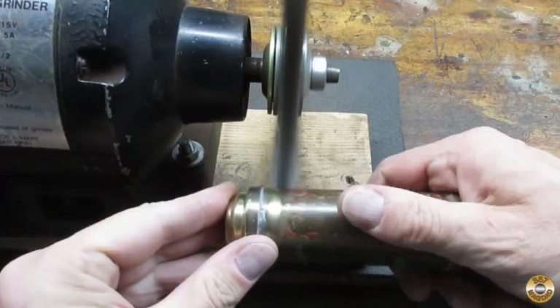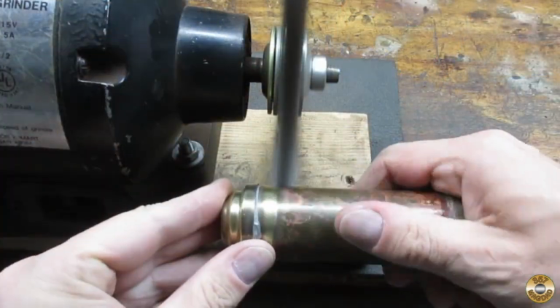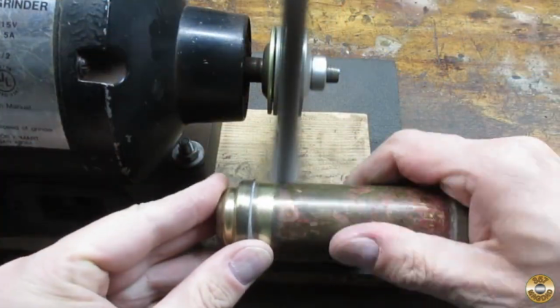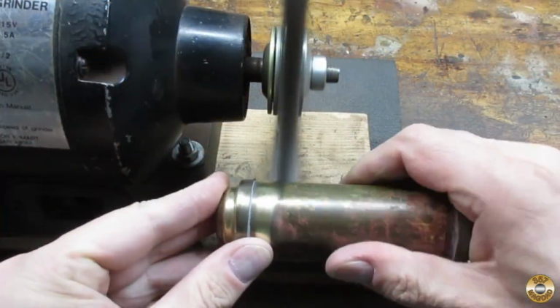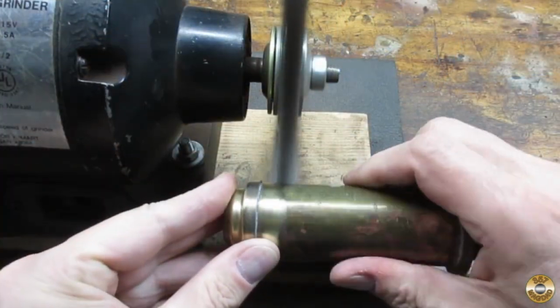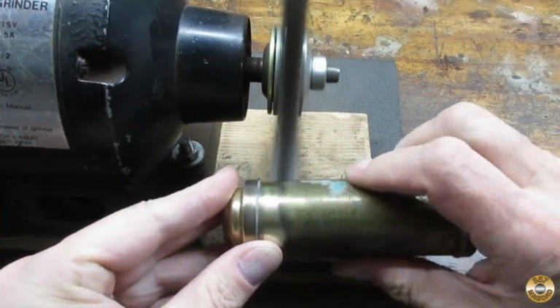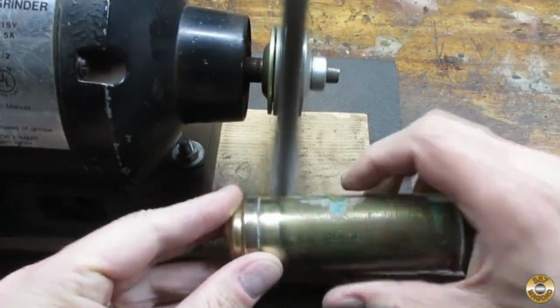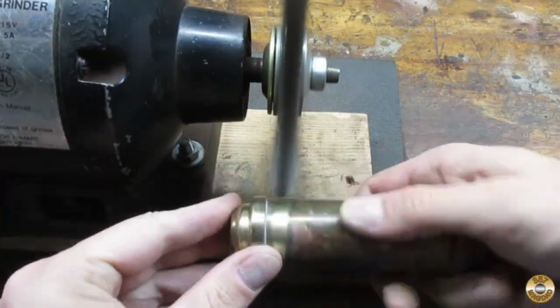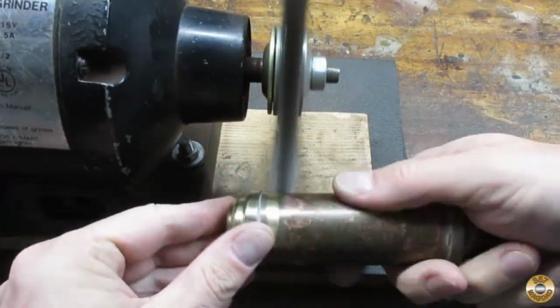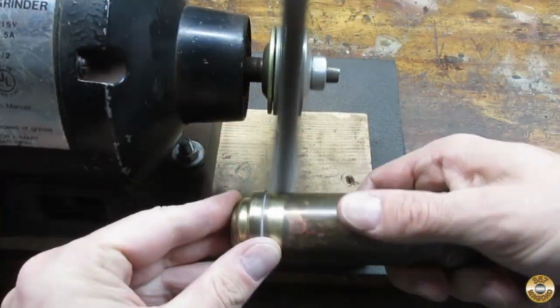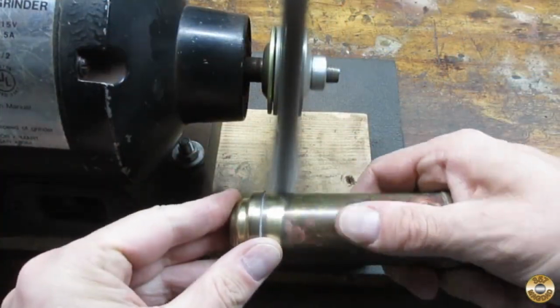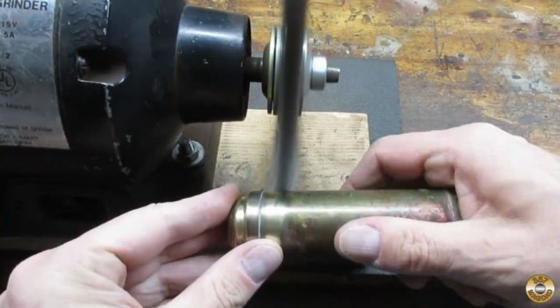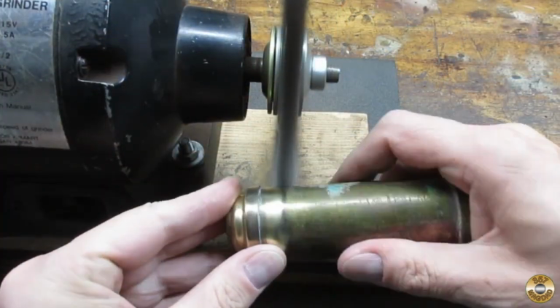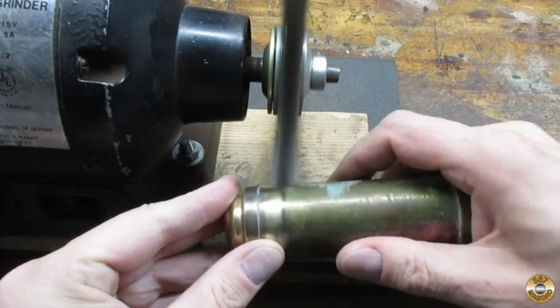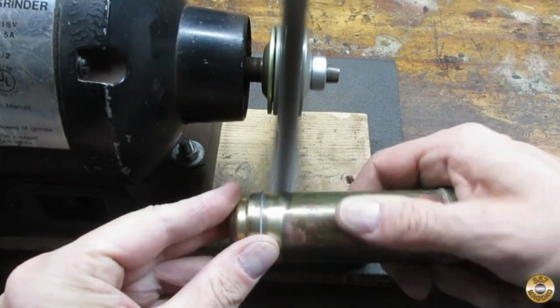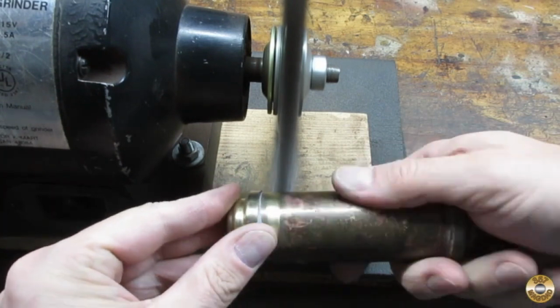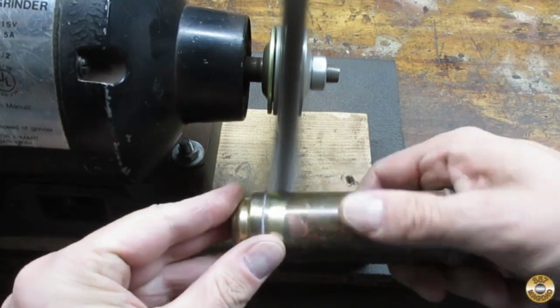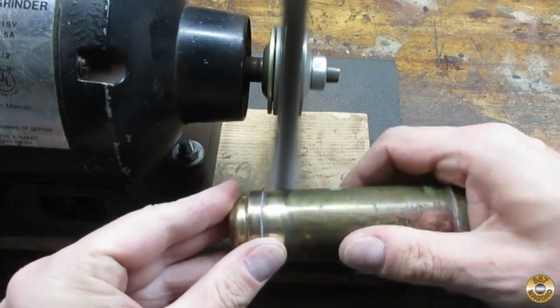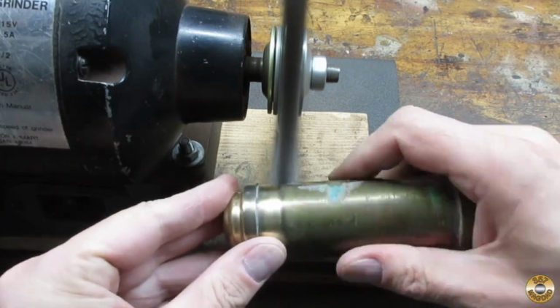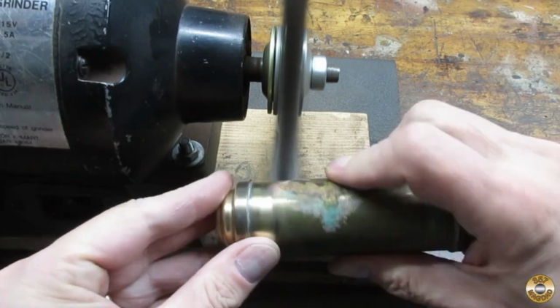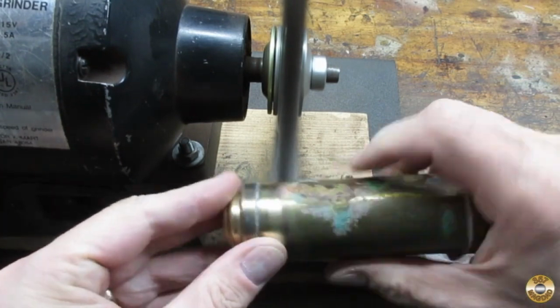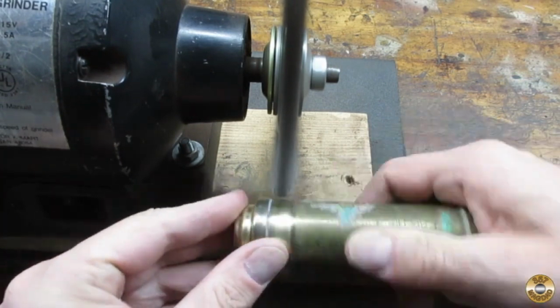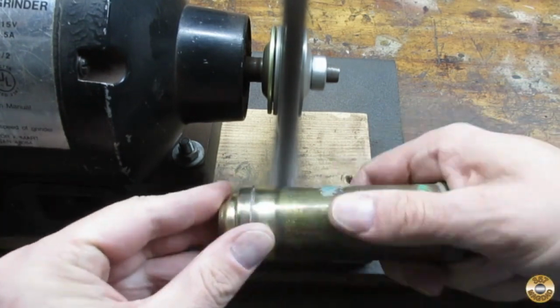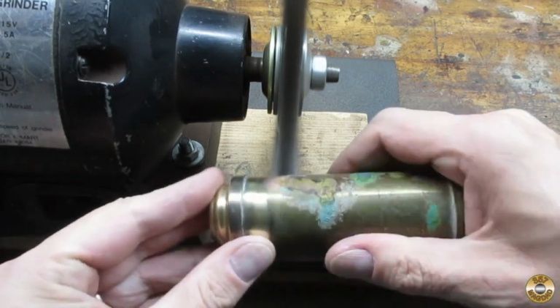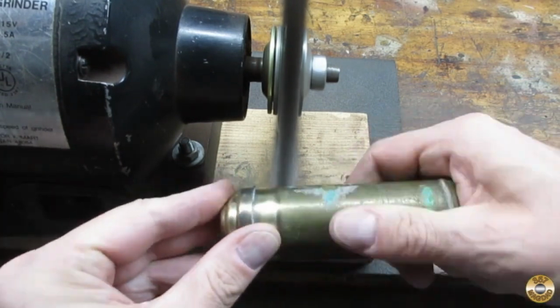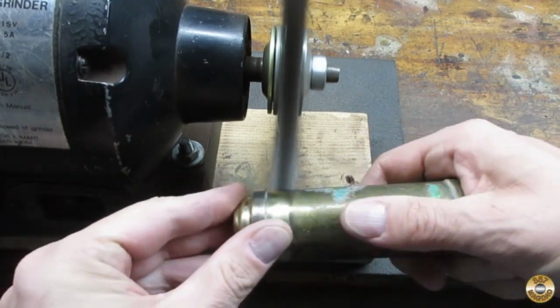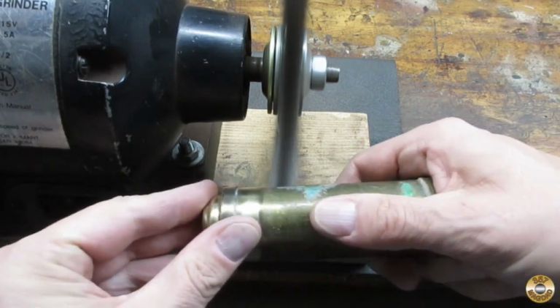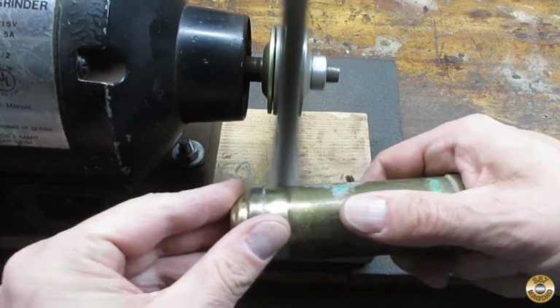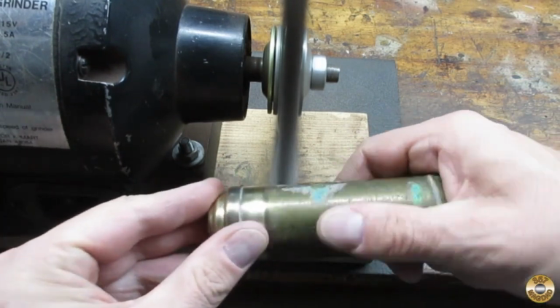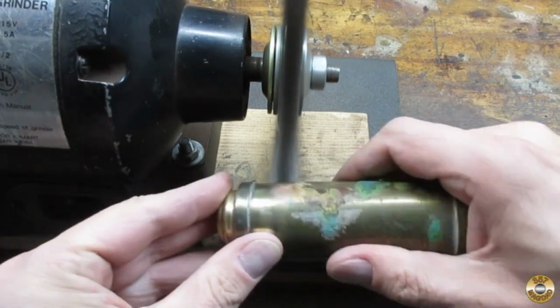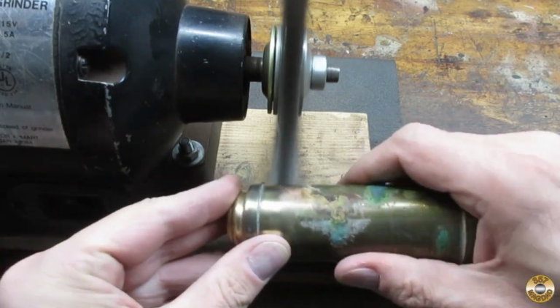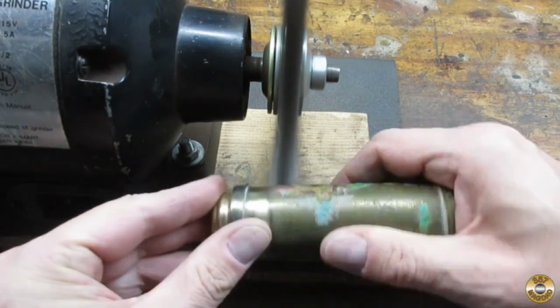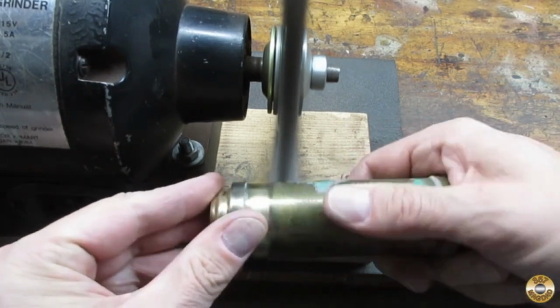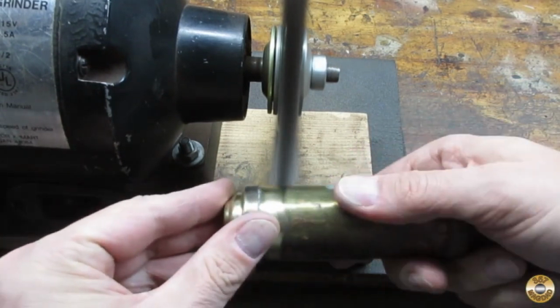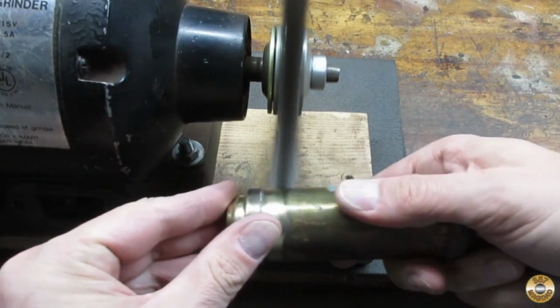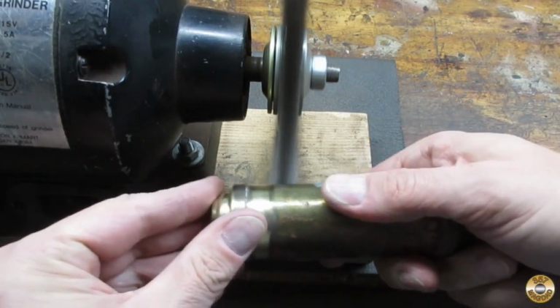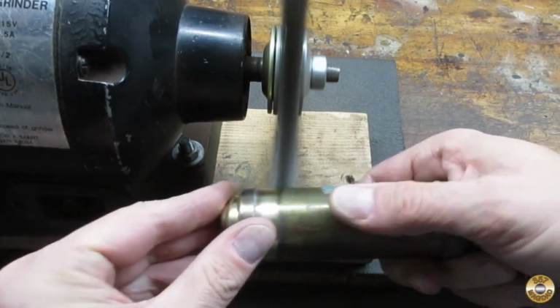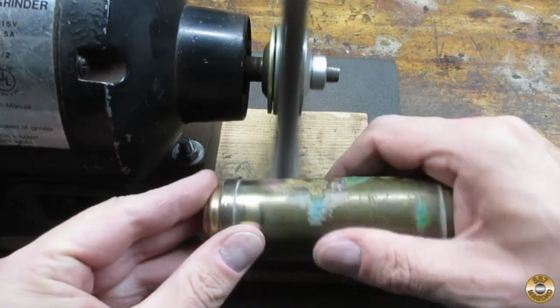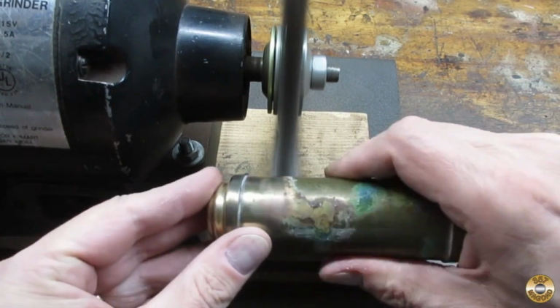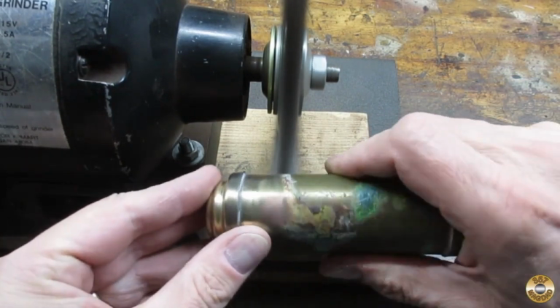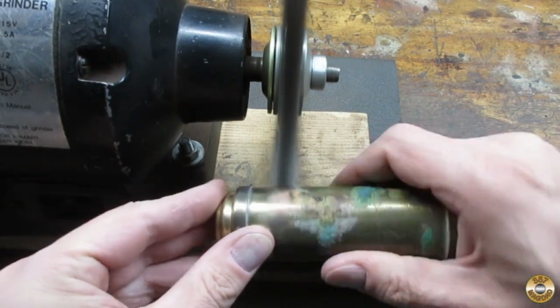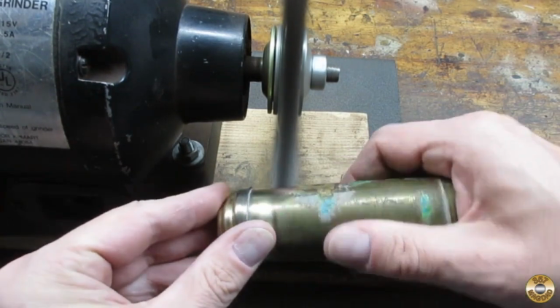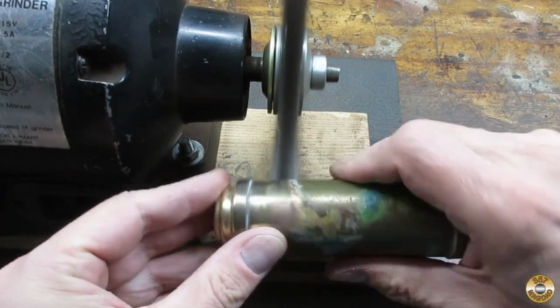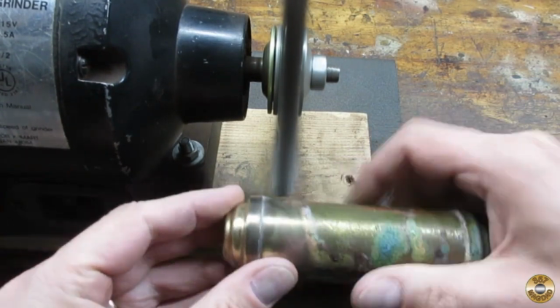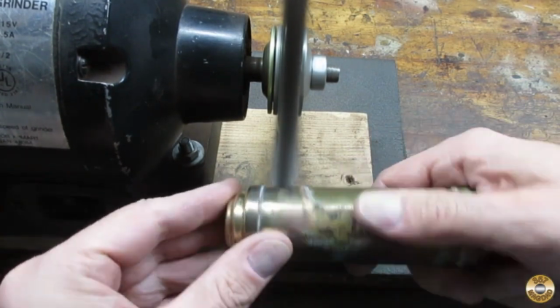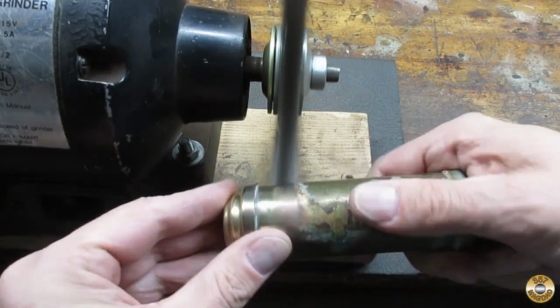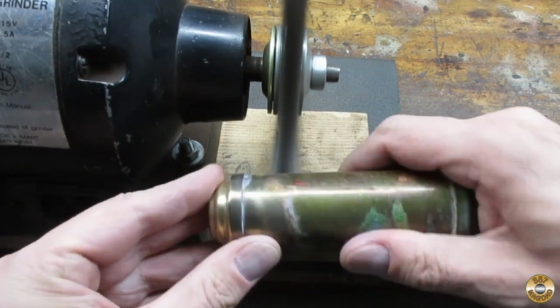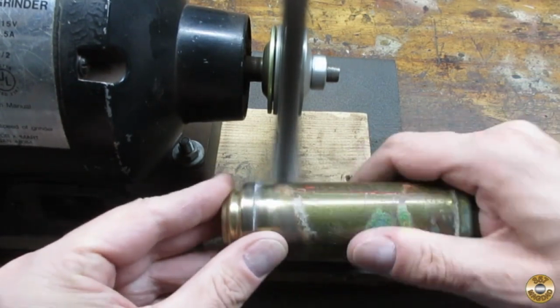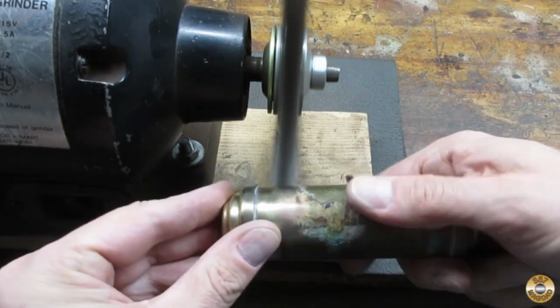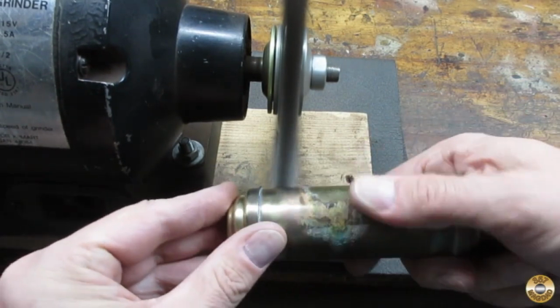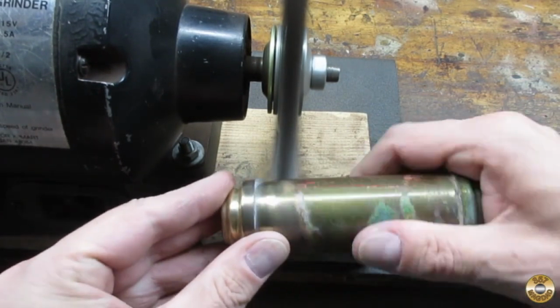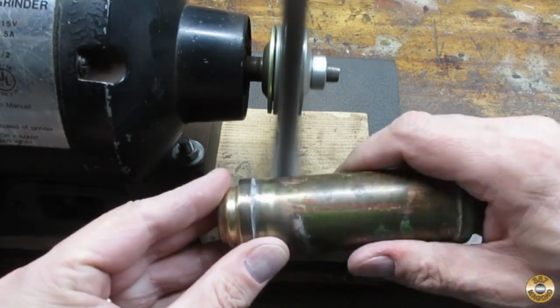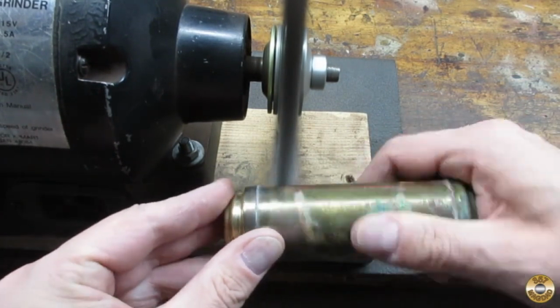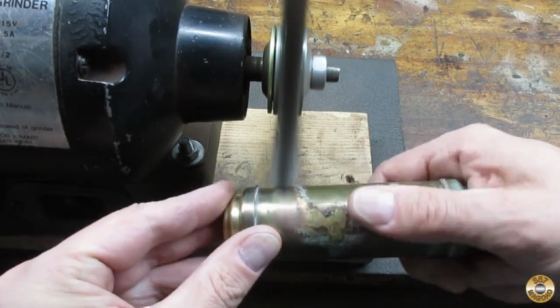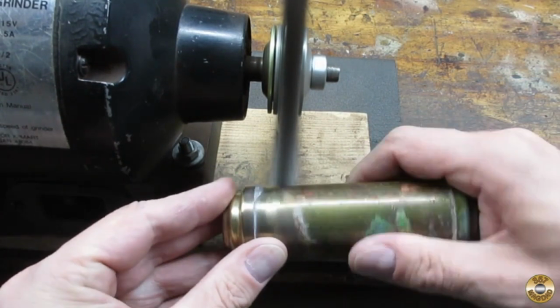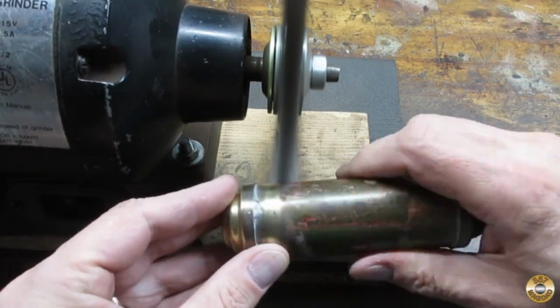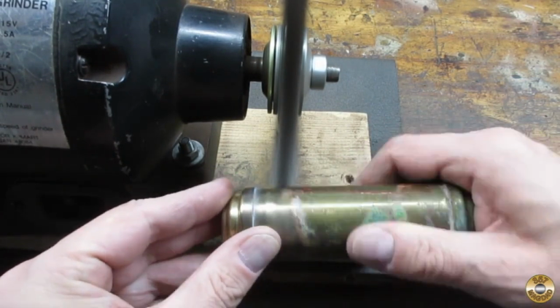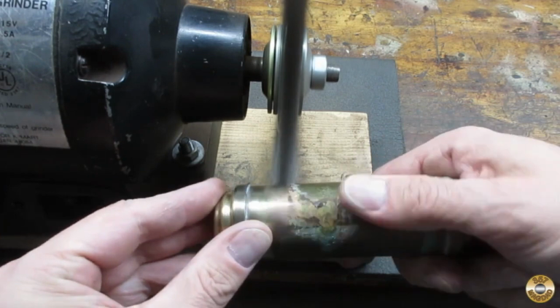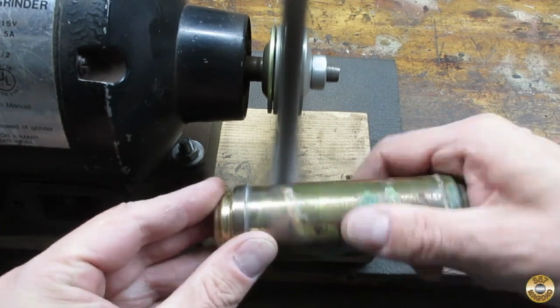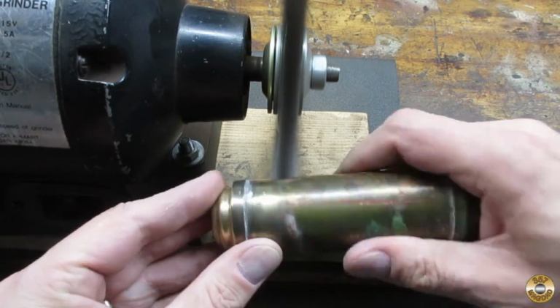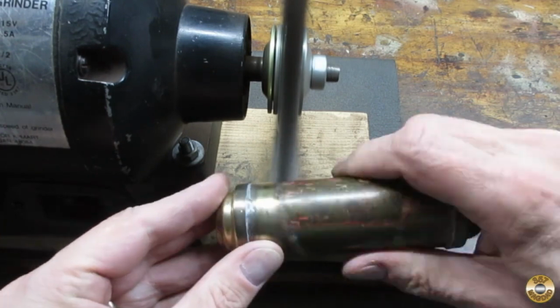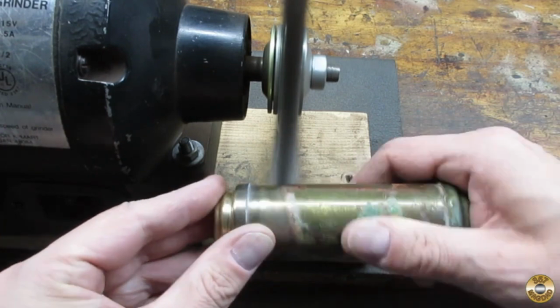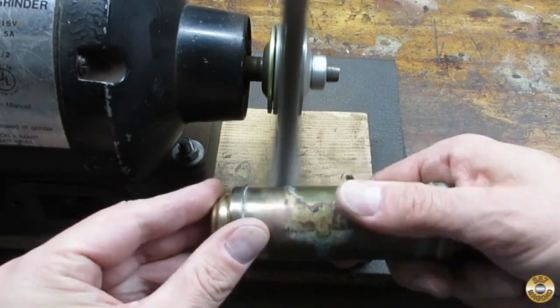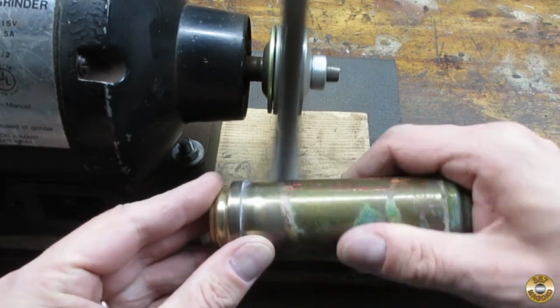Then I went over the whole thing with the wire wheel. The brass was heavily corroded in spots, so I opted for the coarse wire wheel.